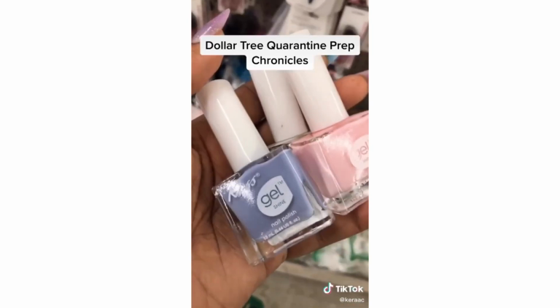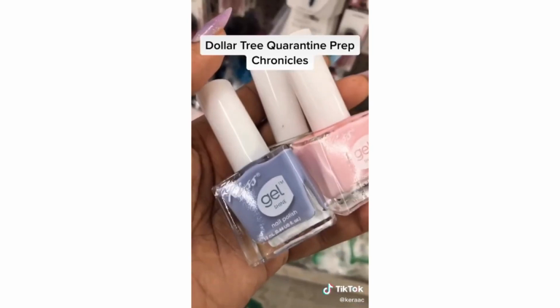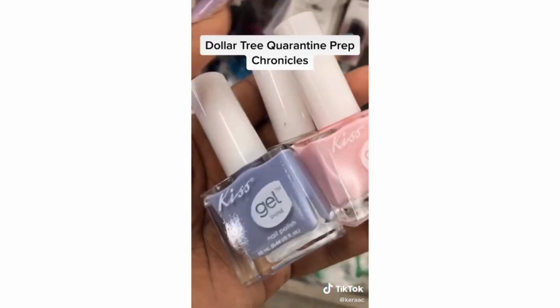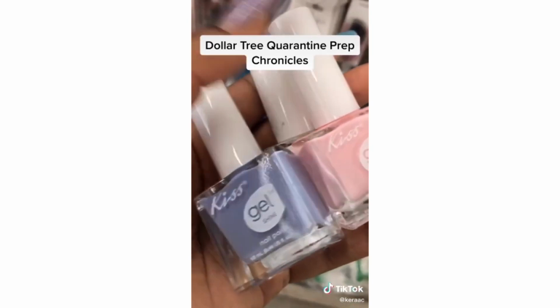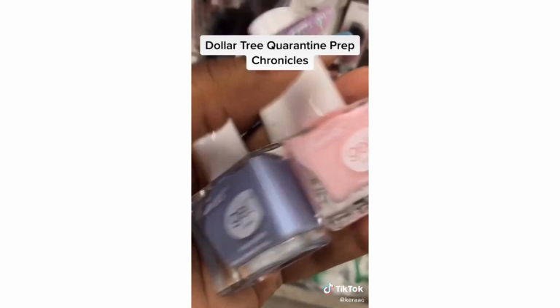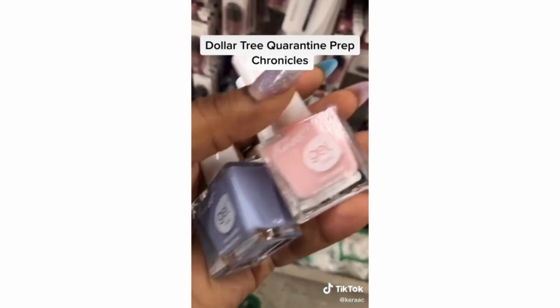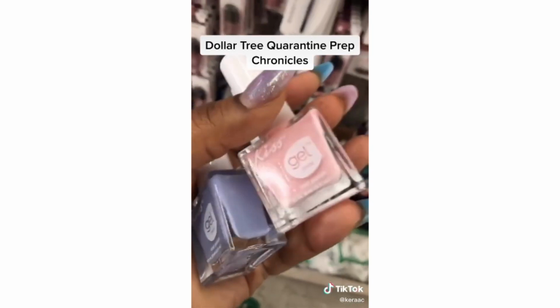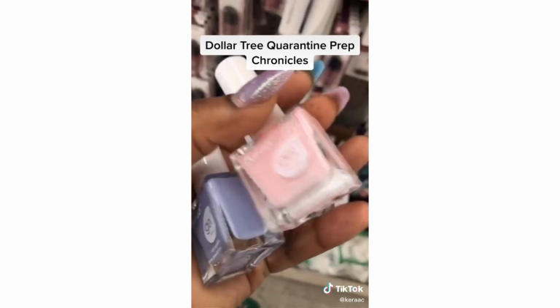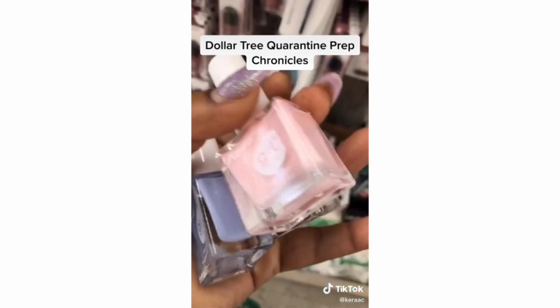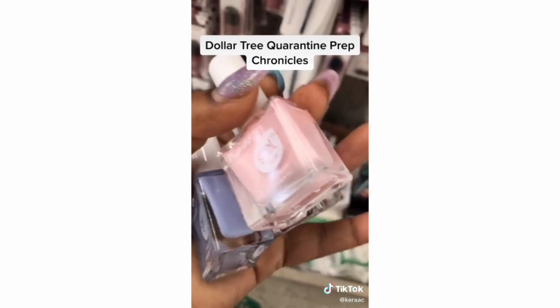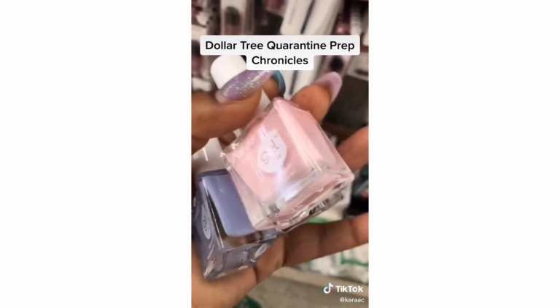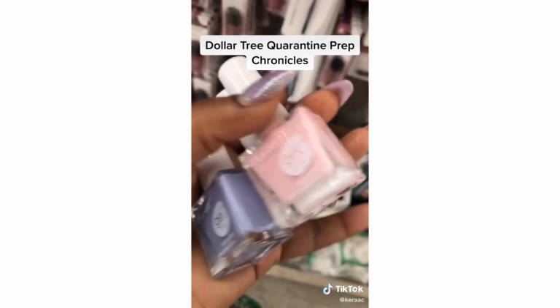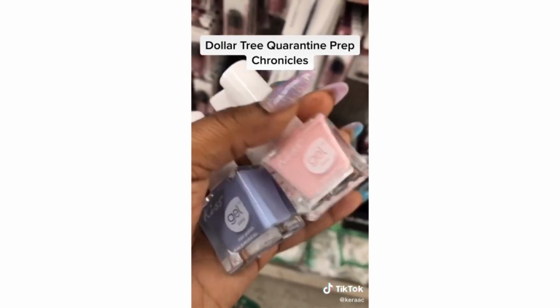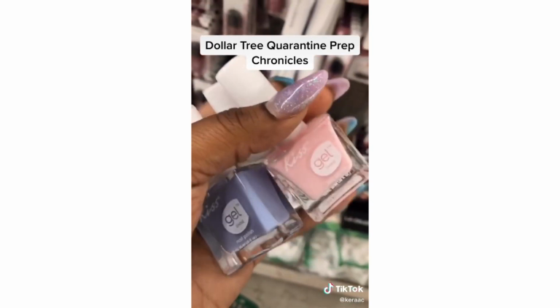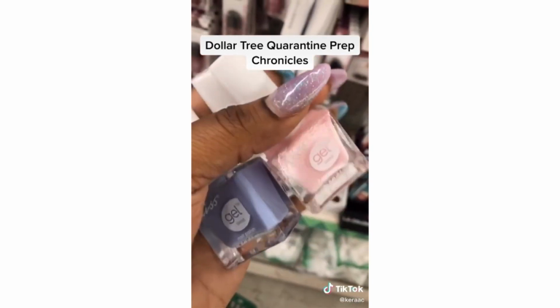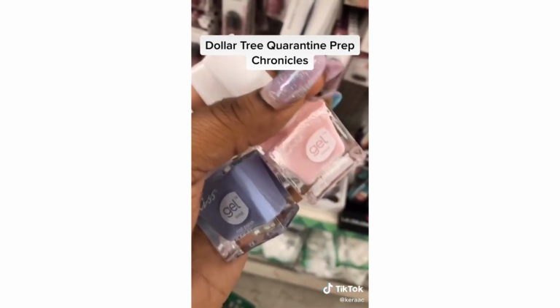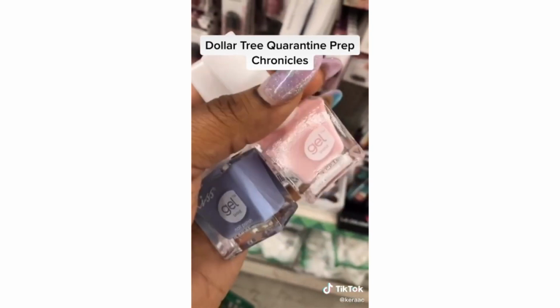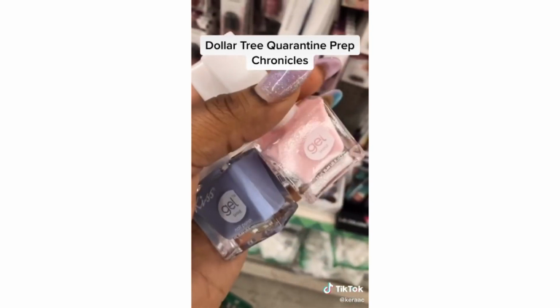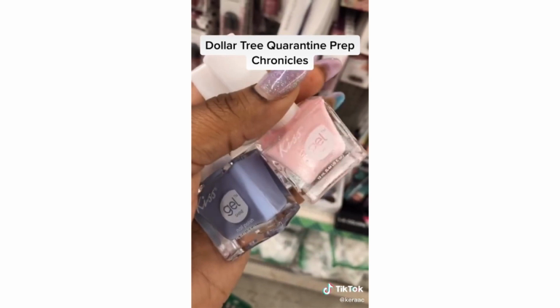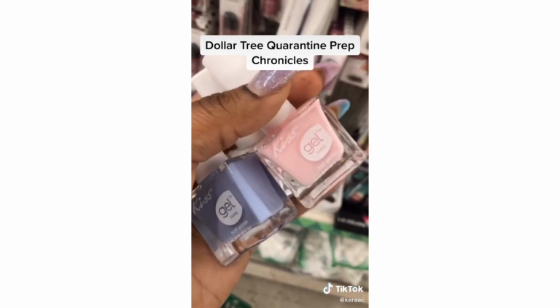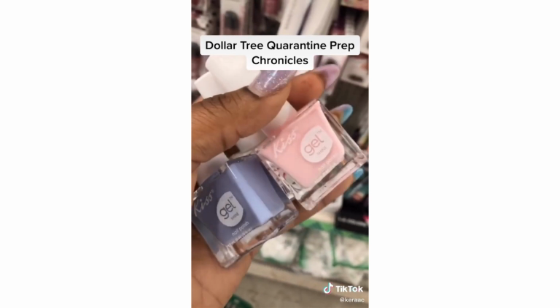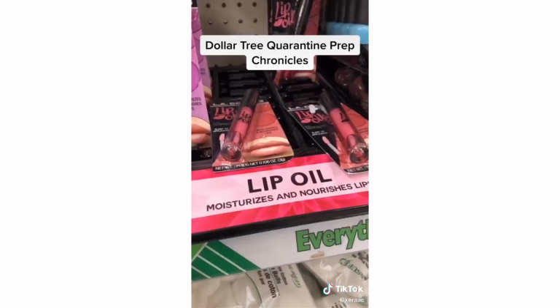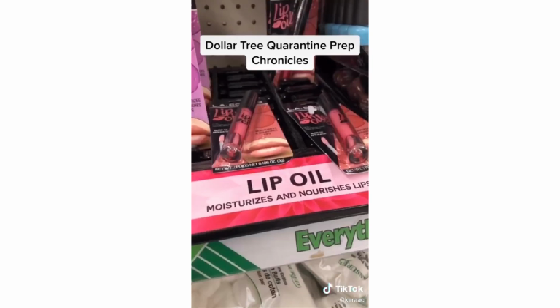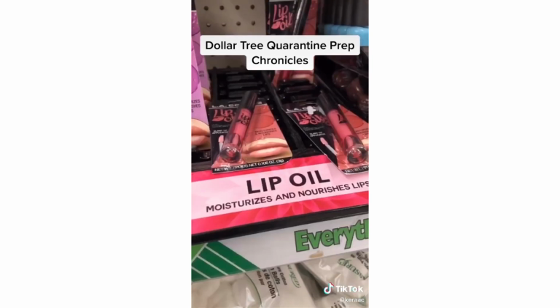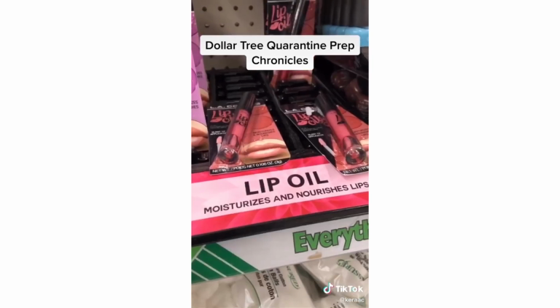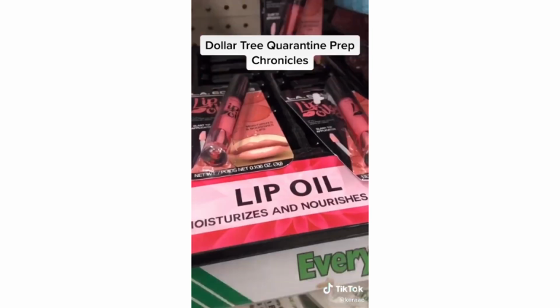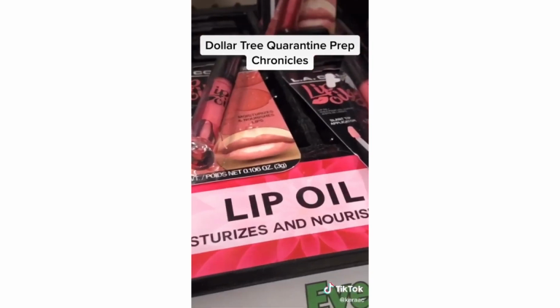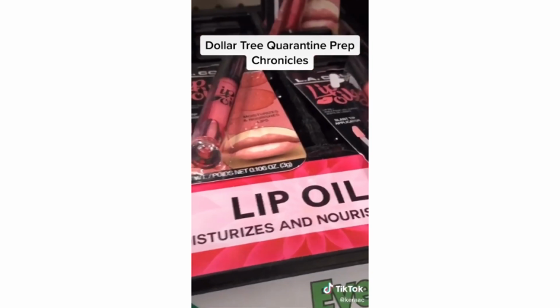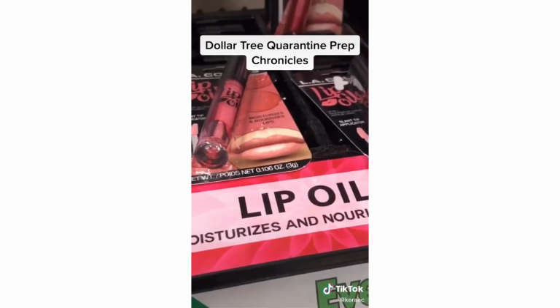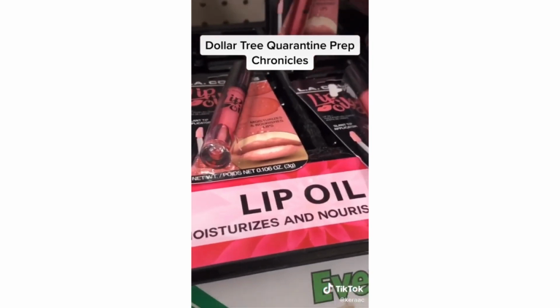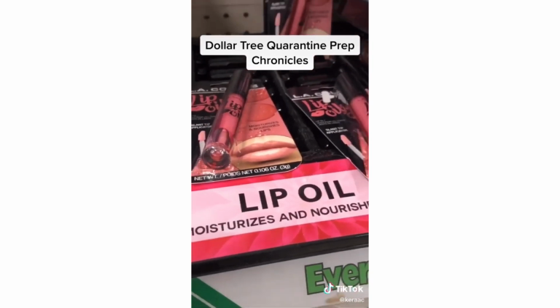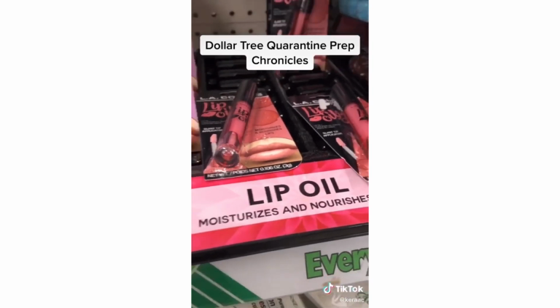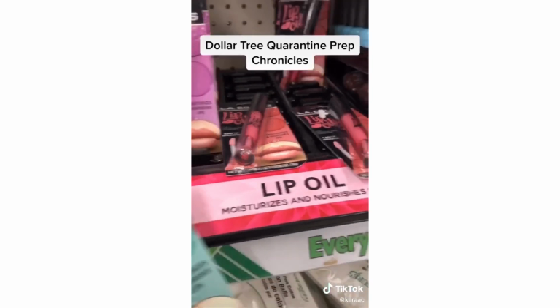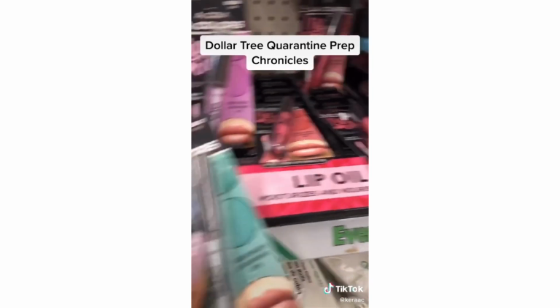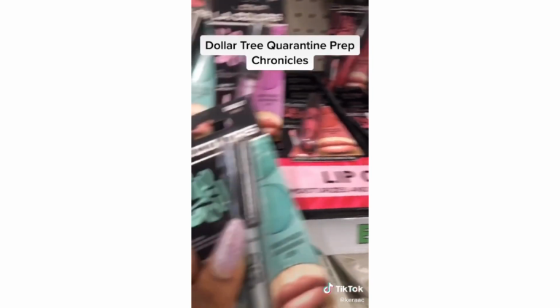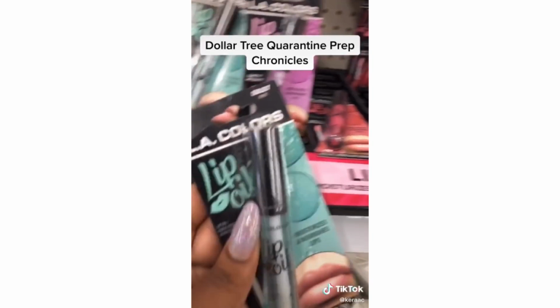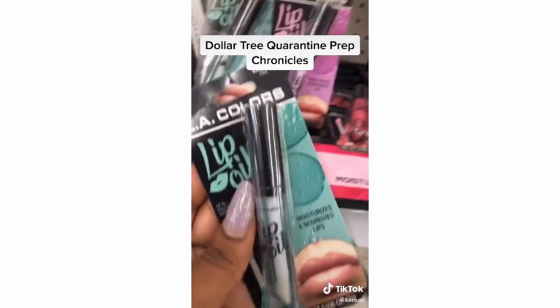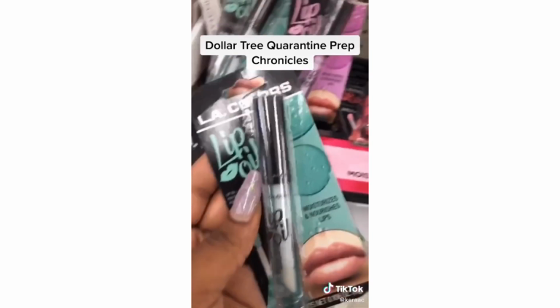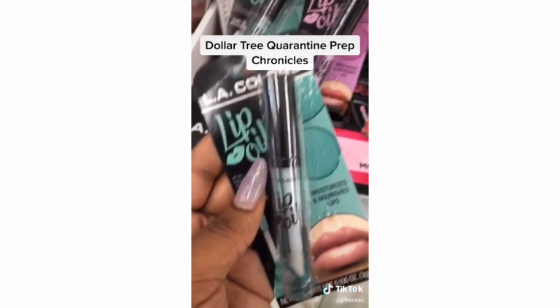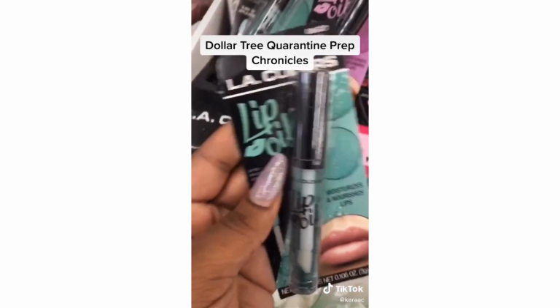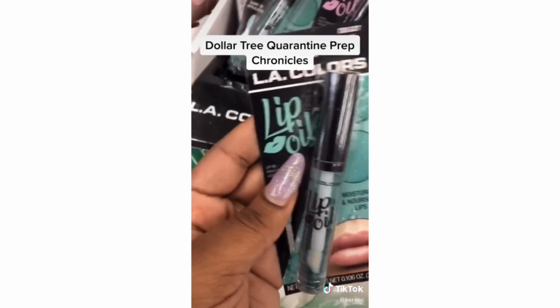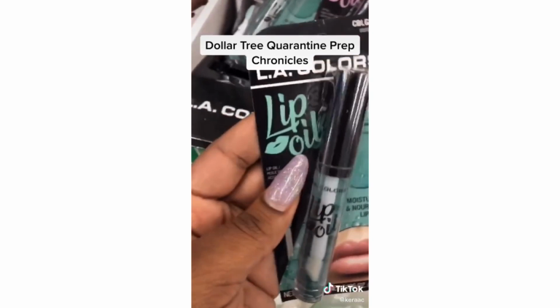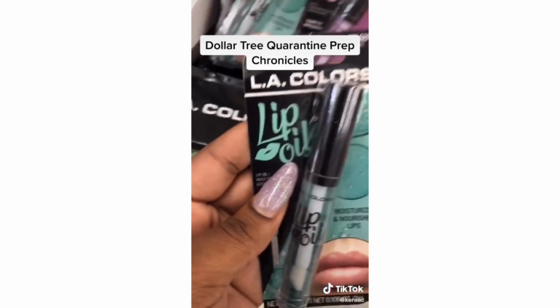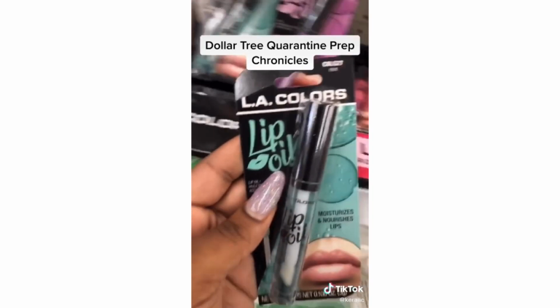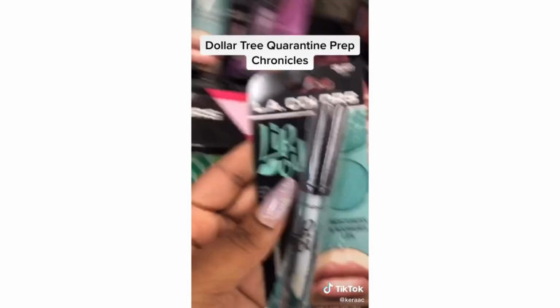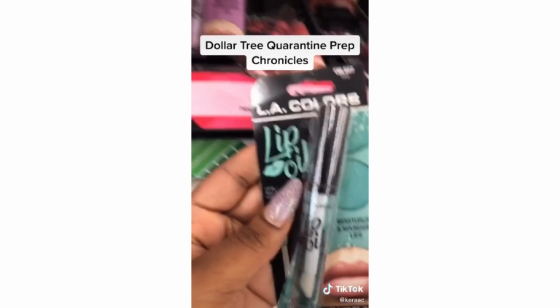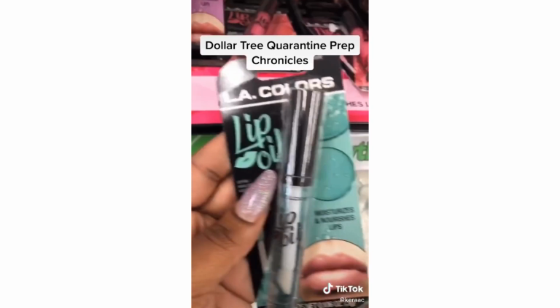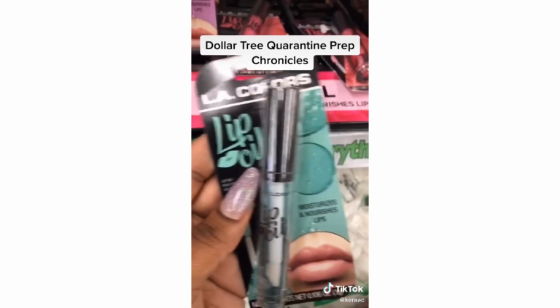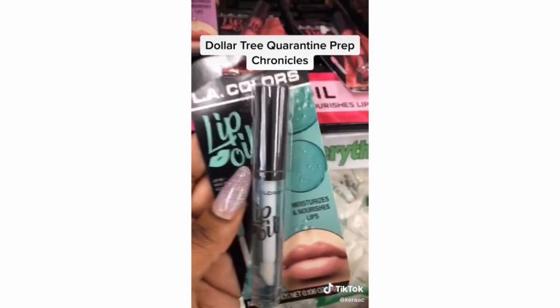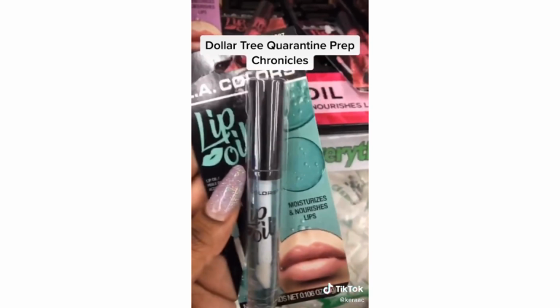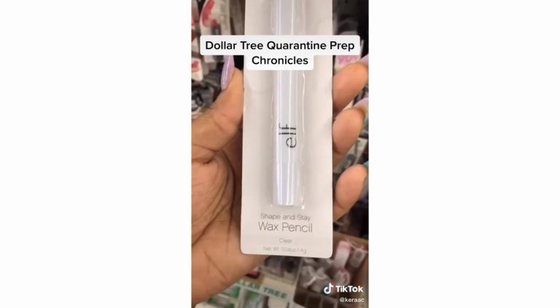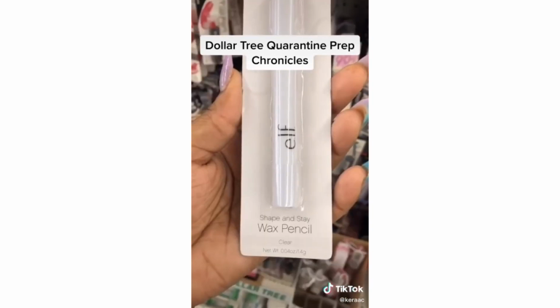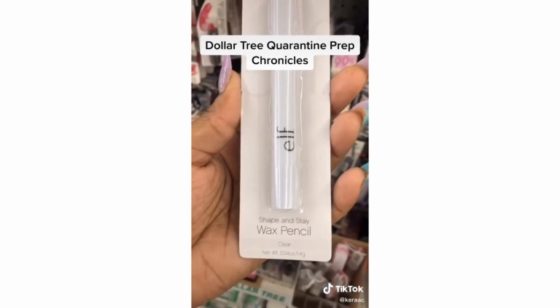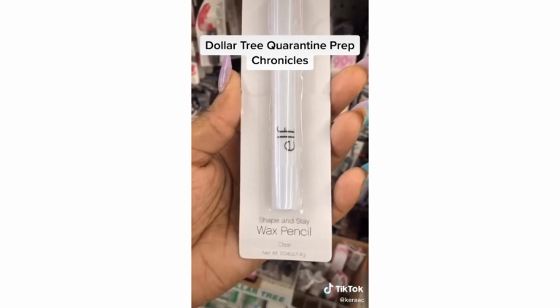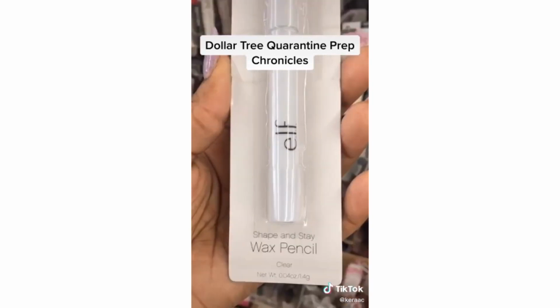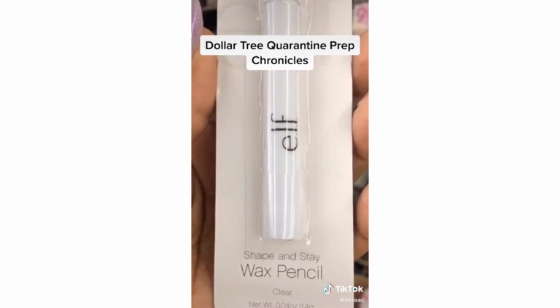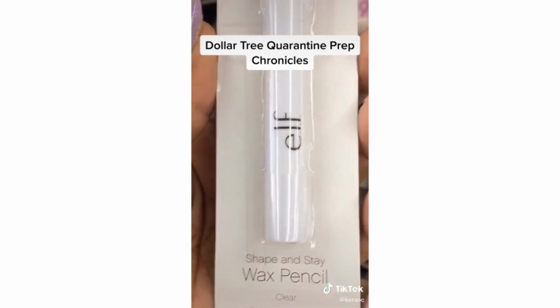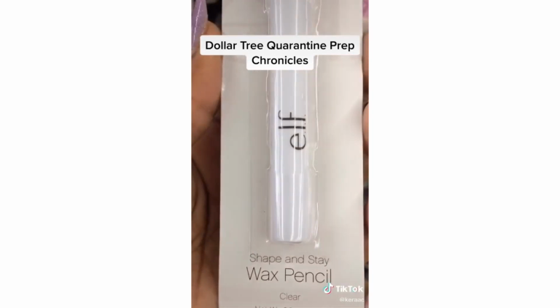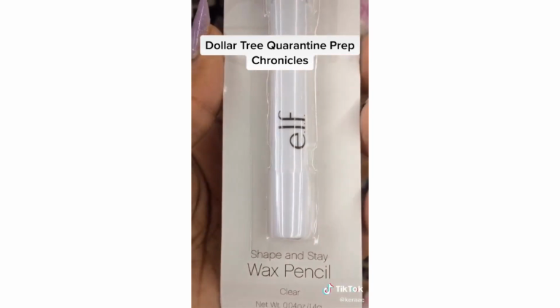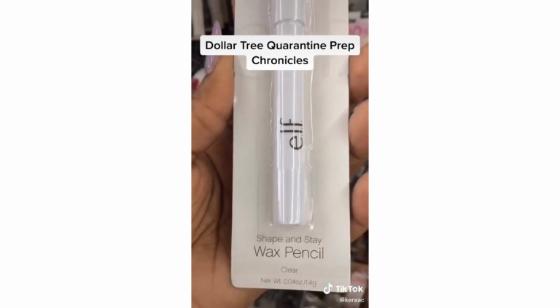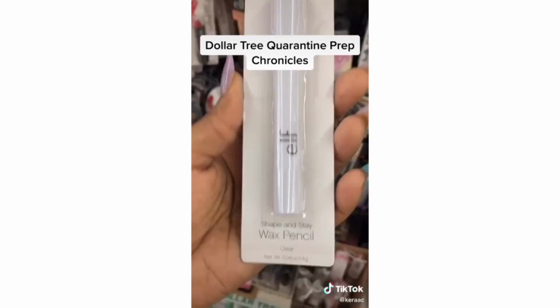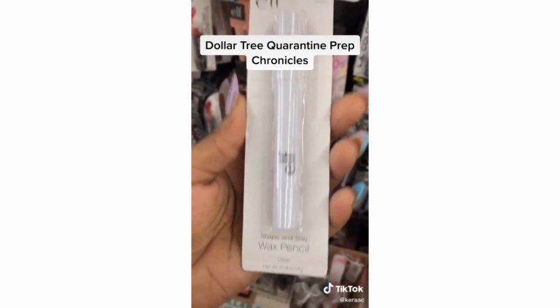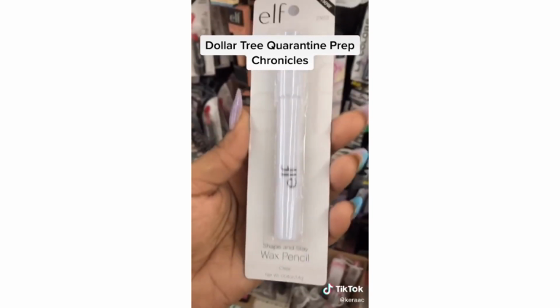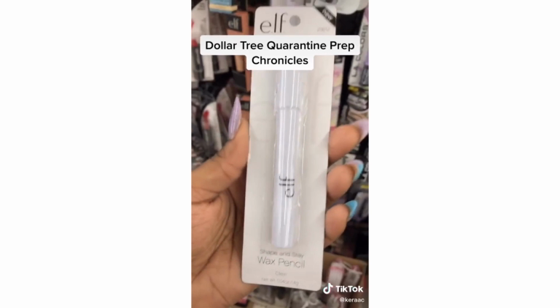Gel polish — and just in time for spring! Lip oil. A wax pencil too.